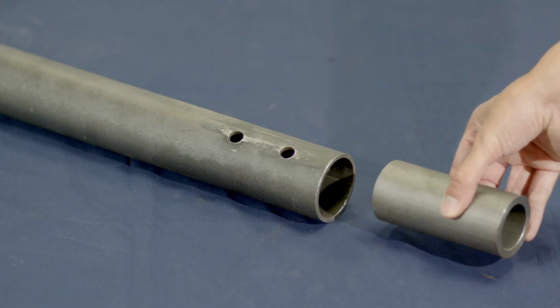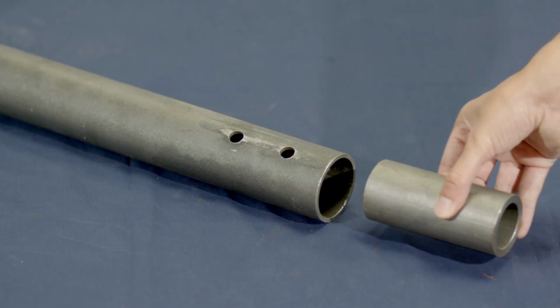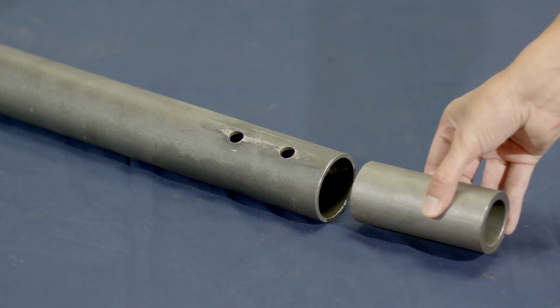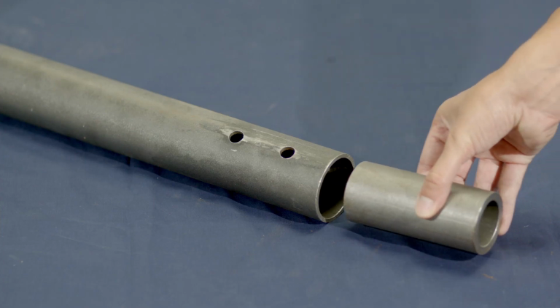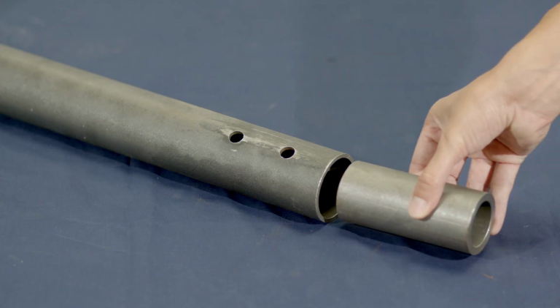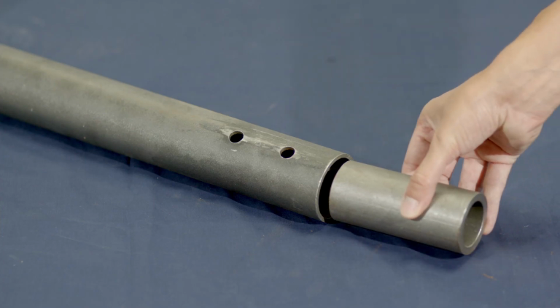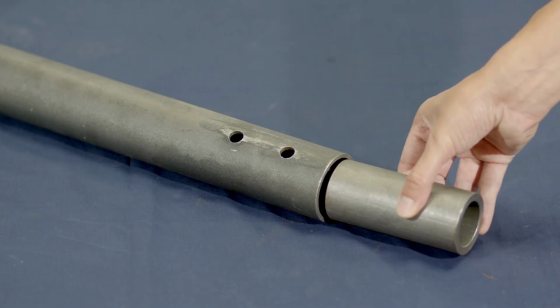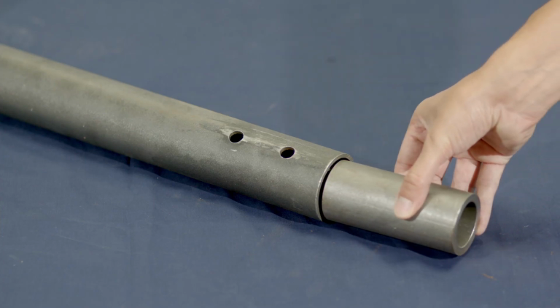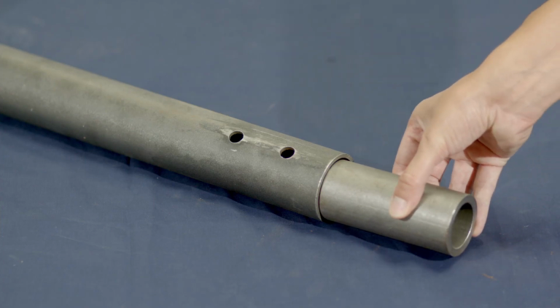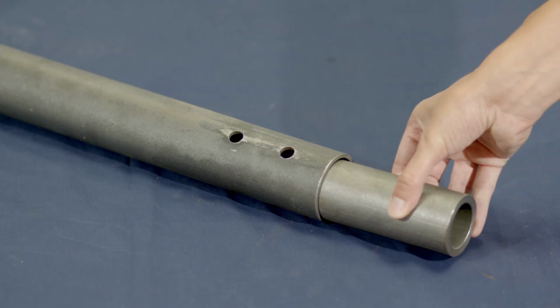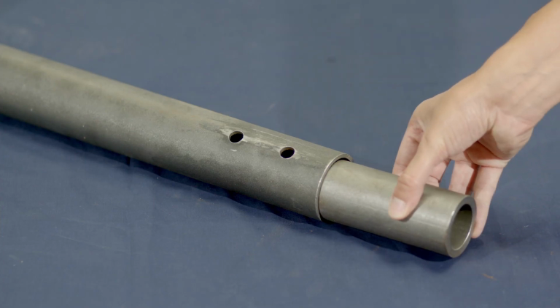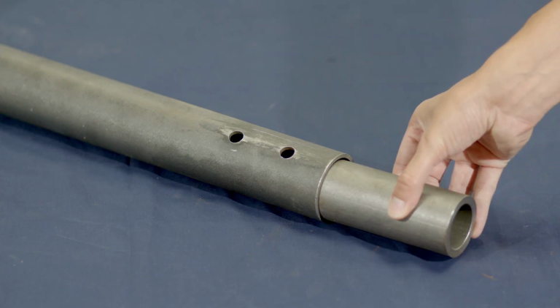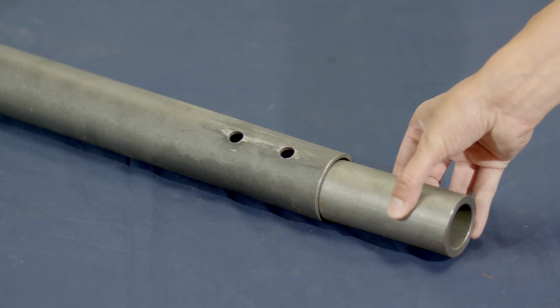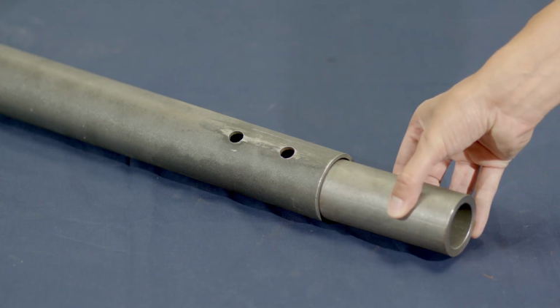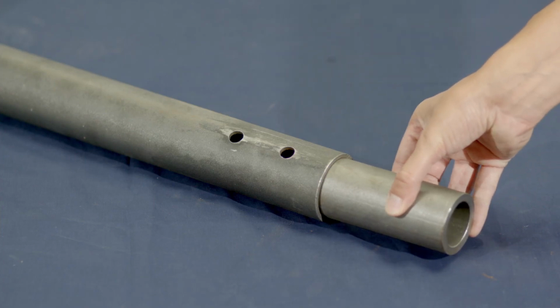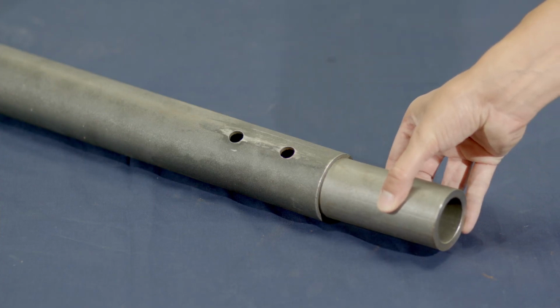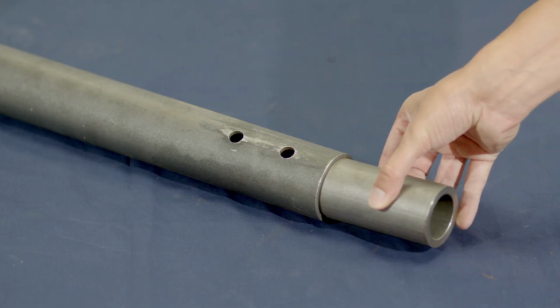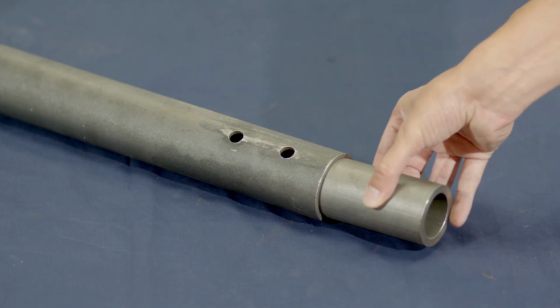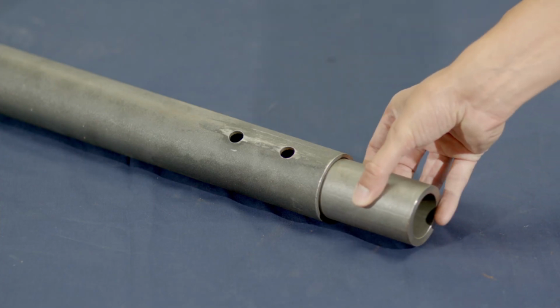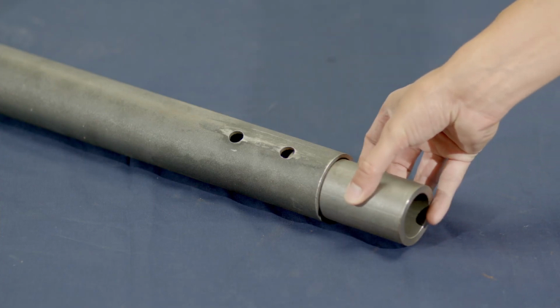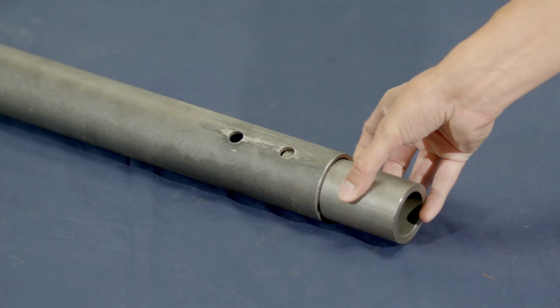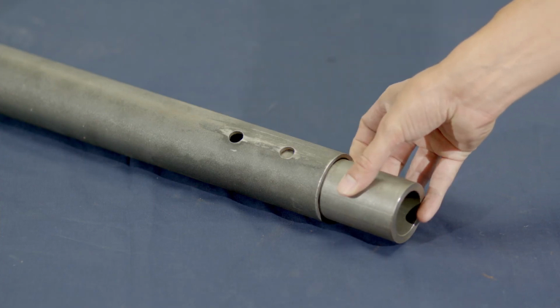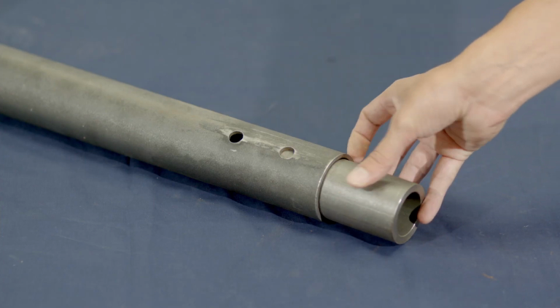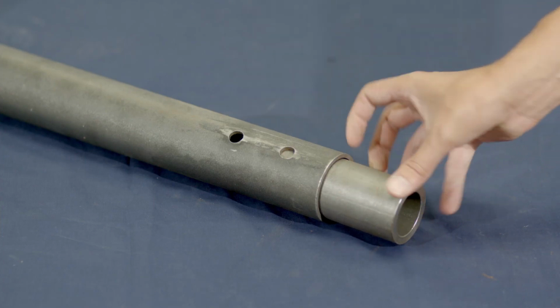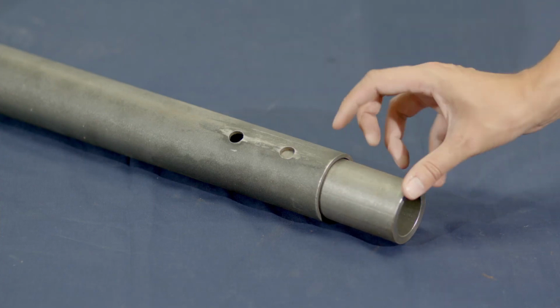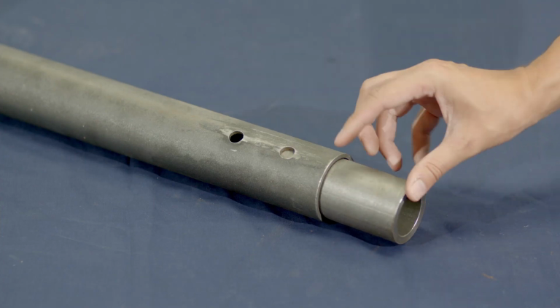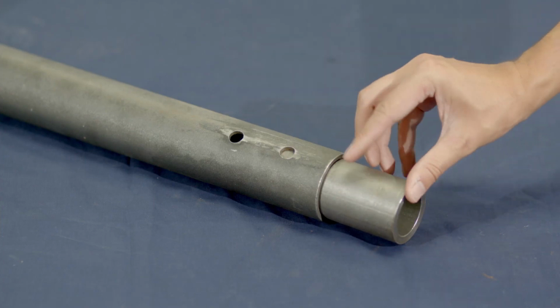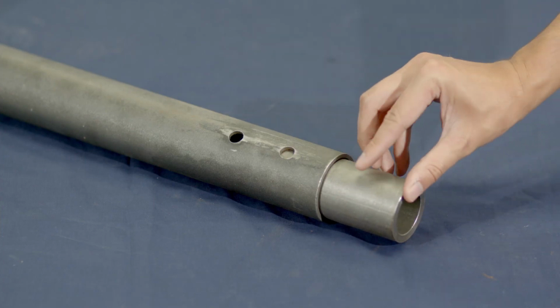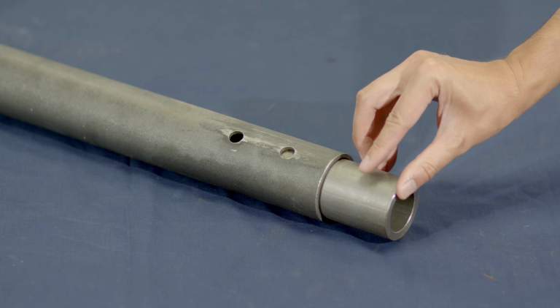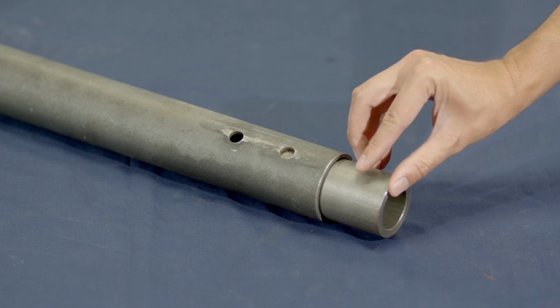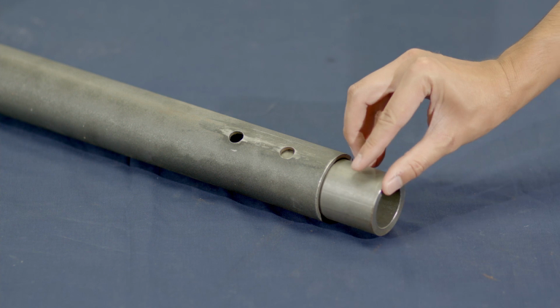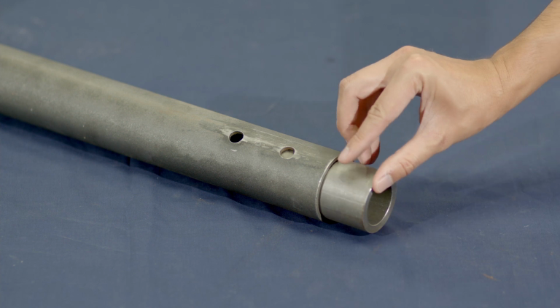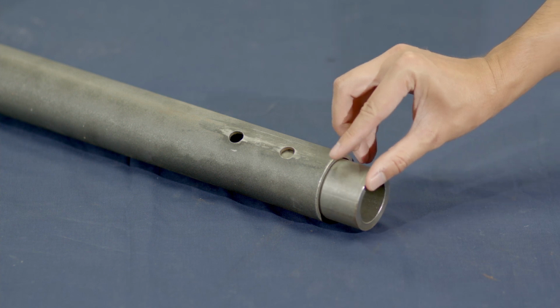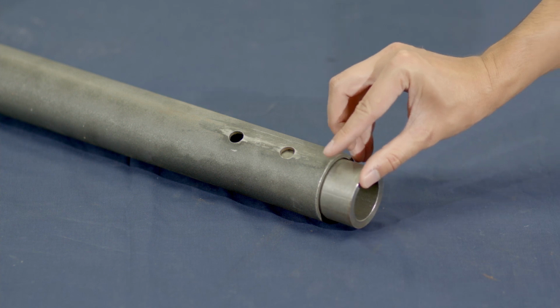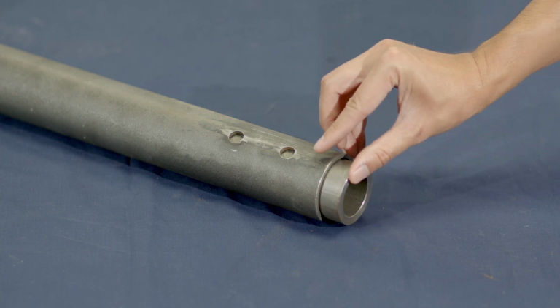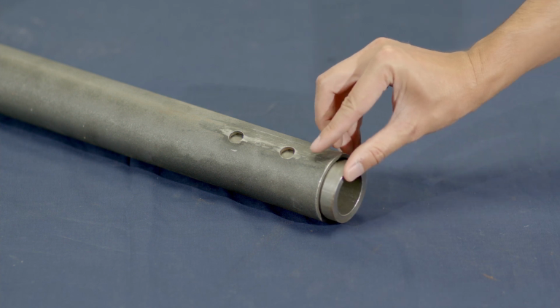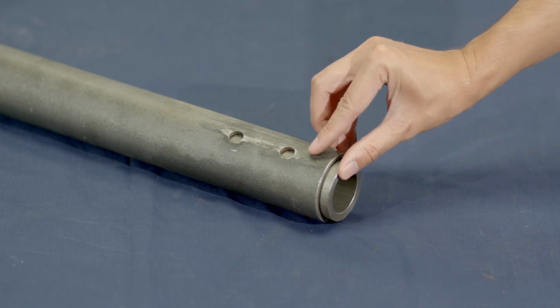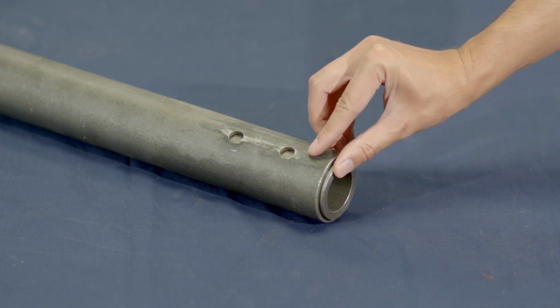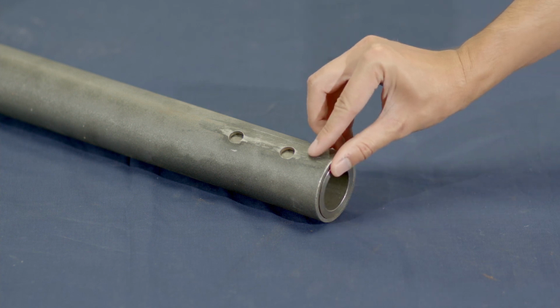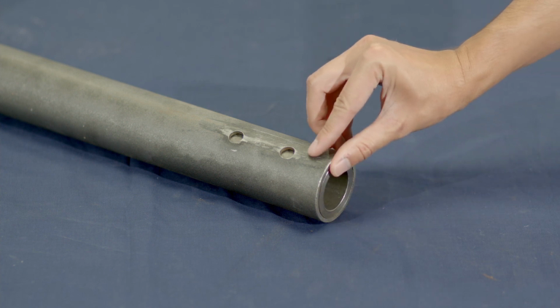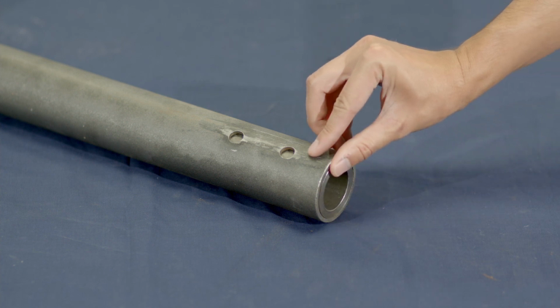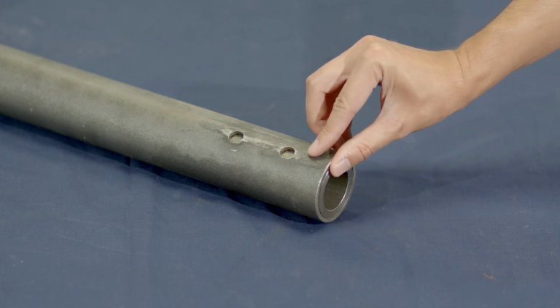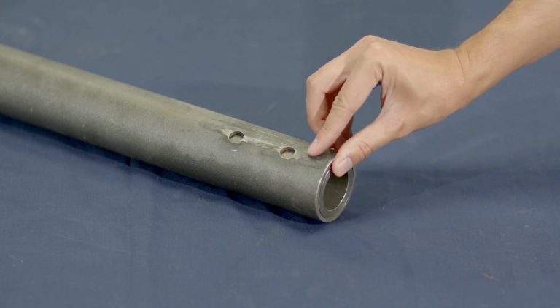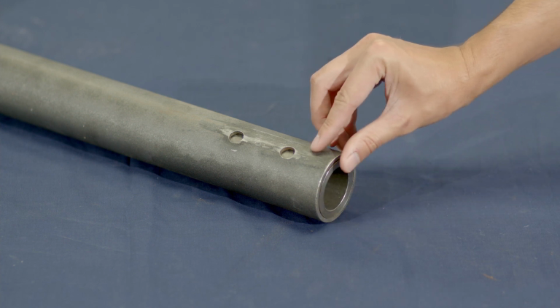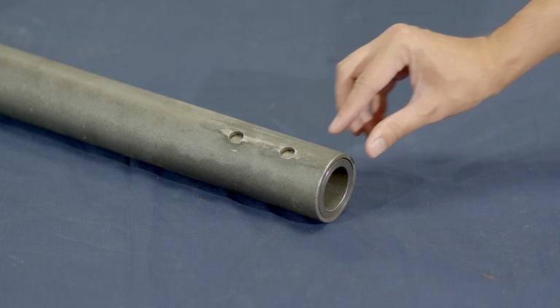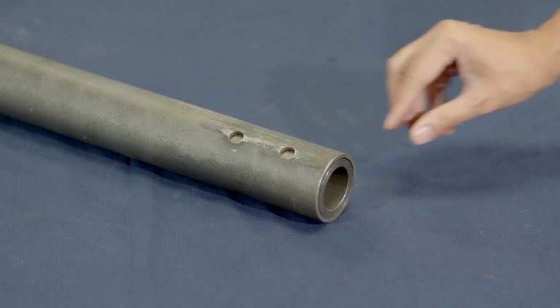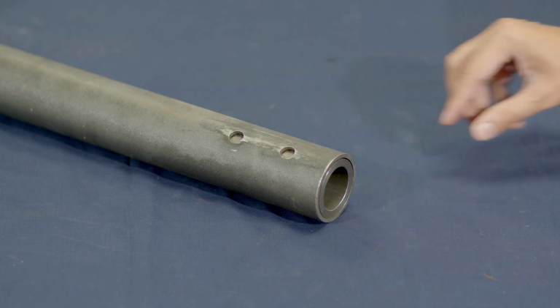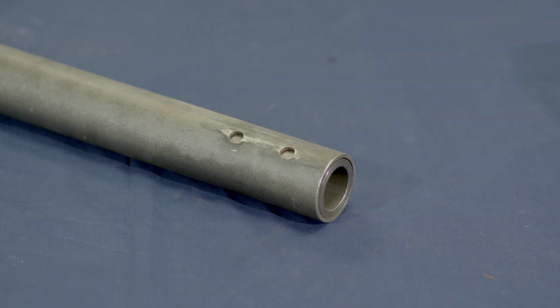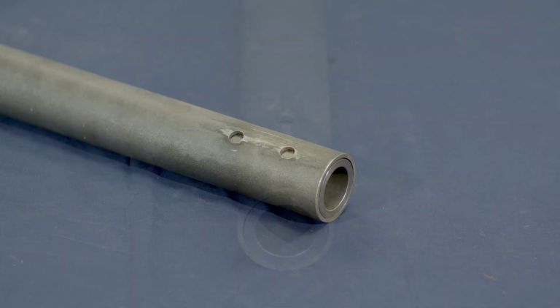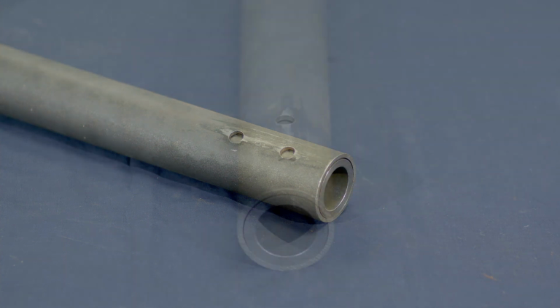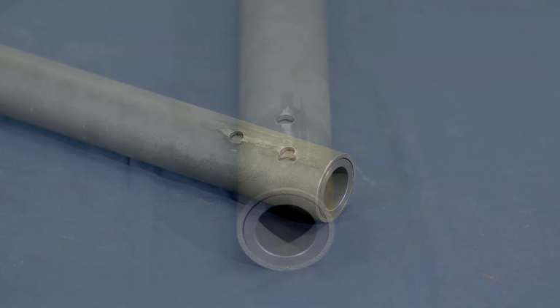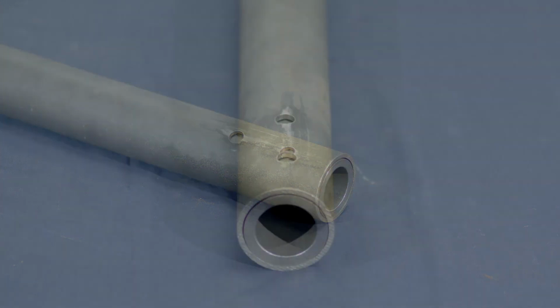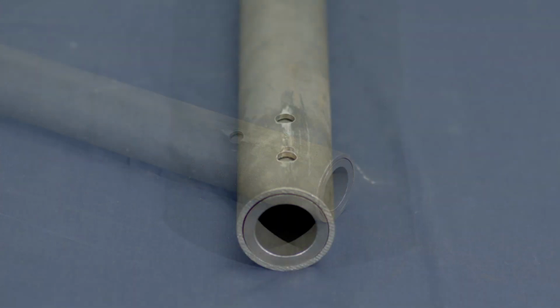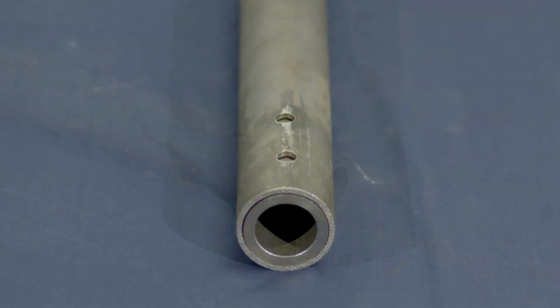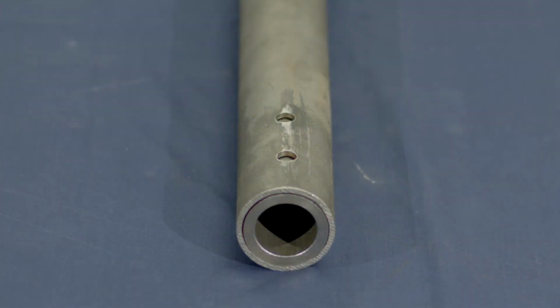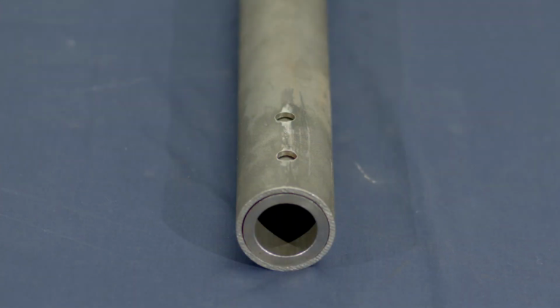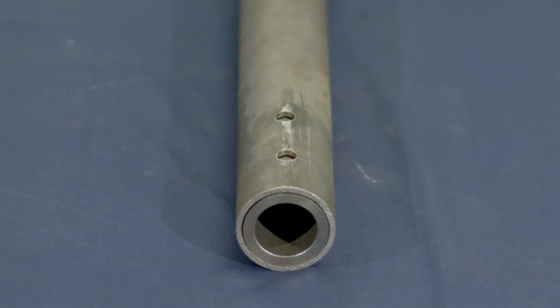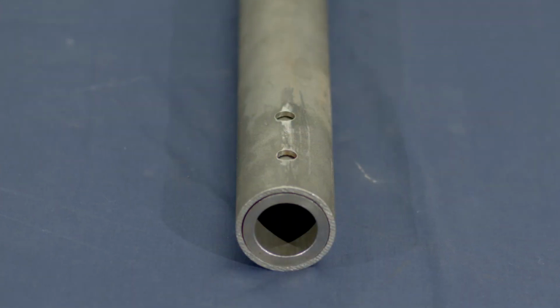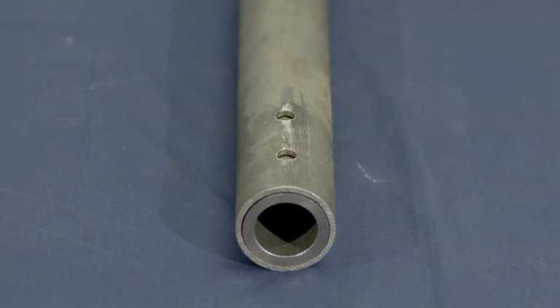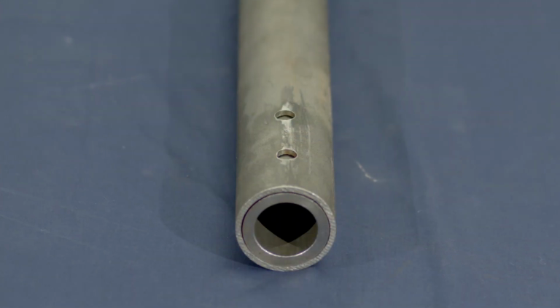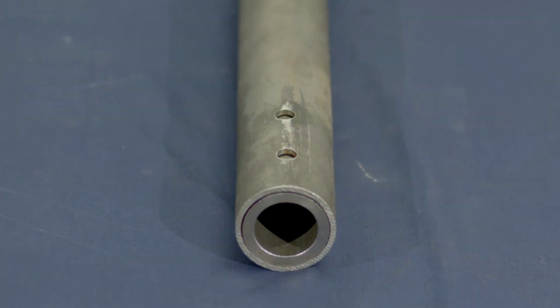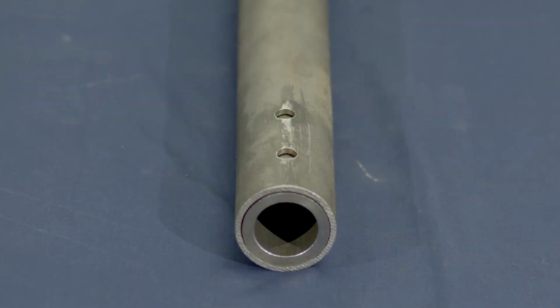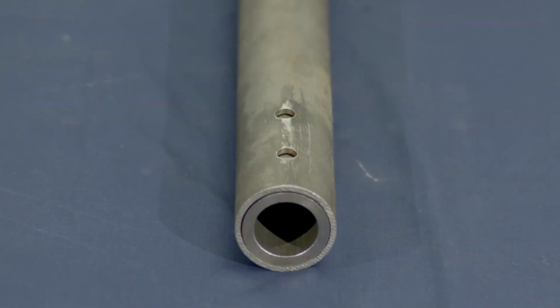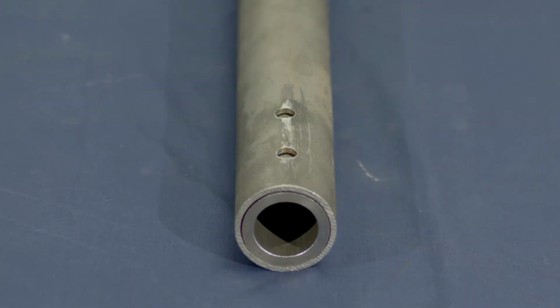If the welds between the center pipe and internal collar collapse, the complete screw section will fail, causing an interruption to production.